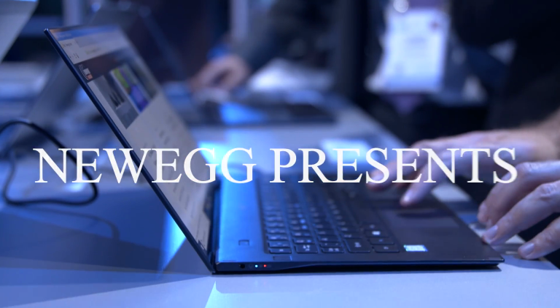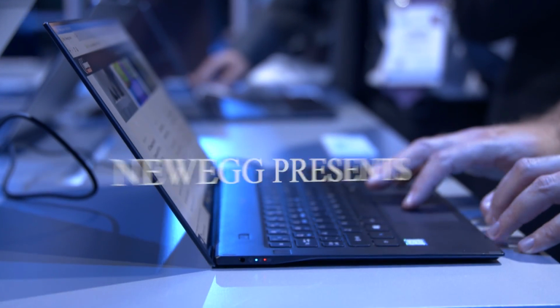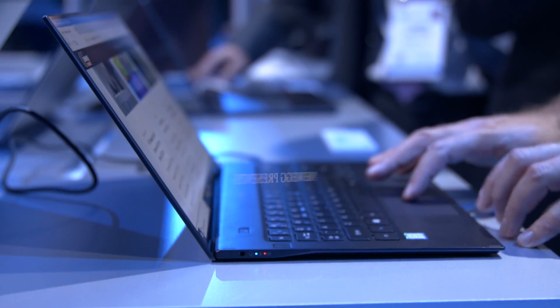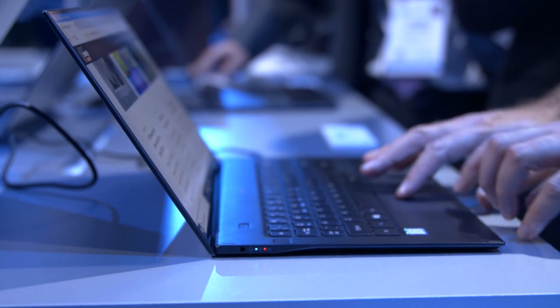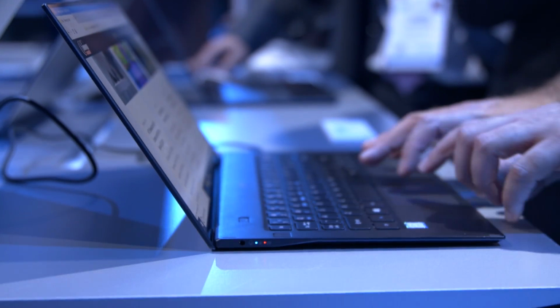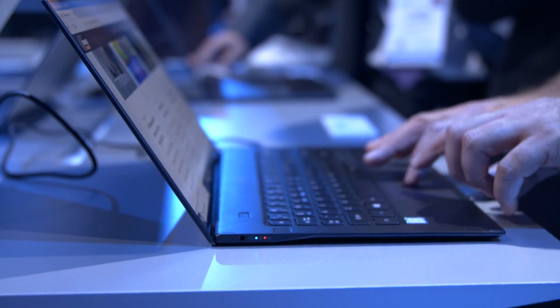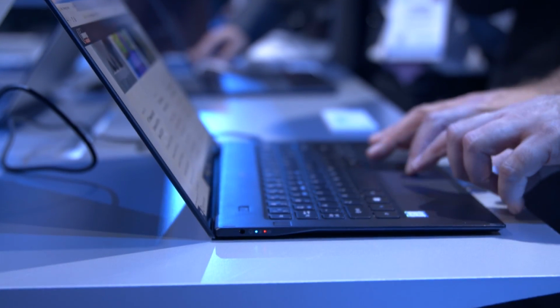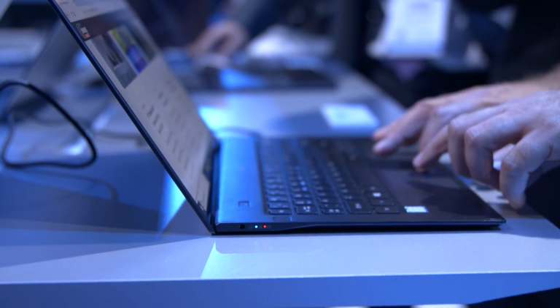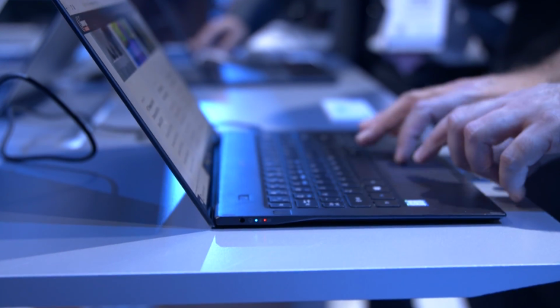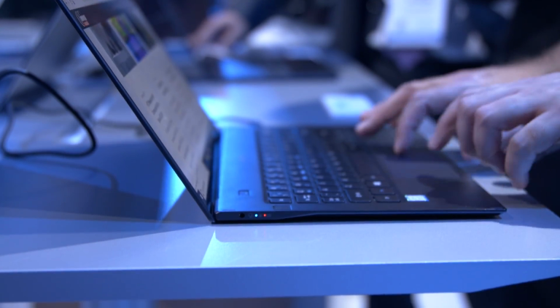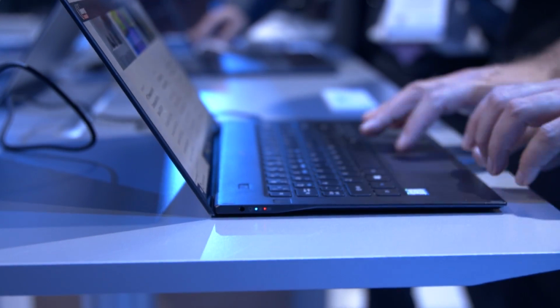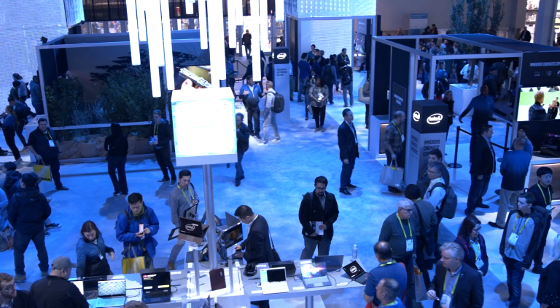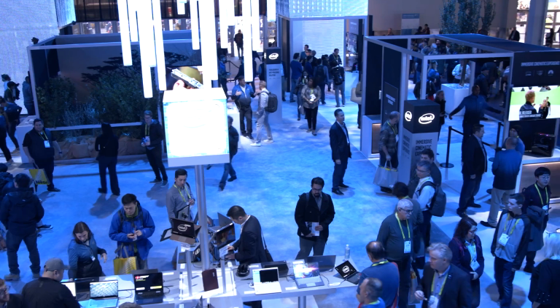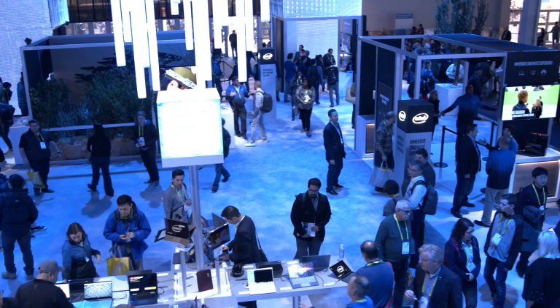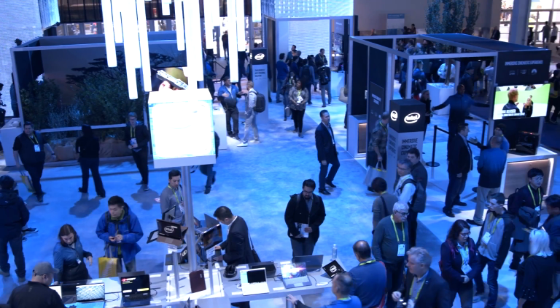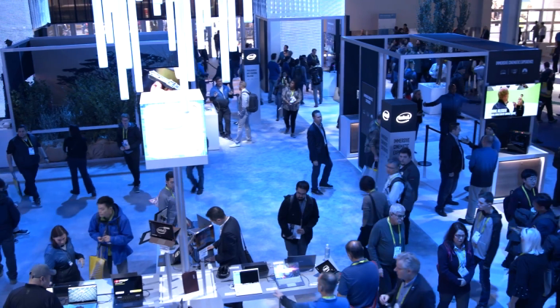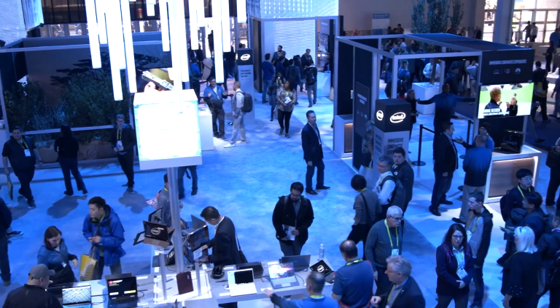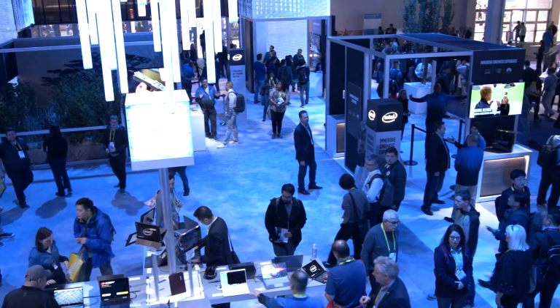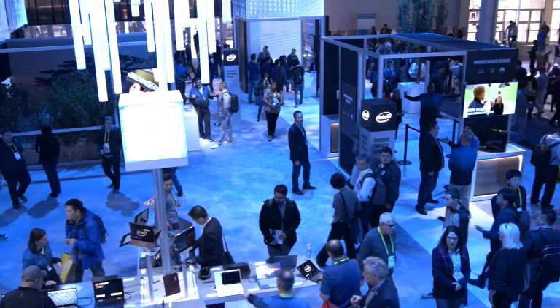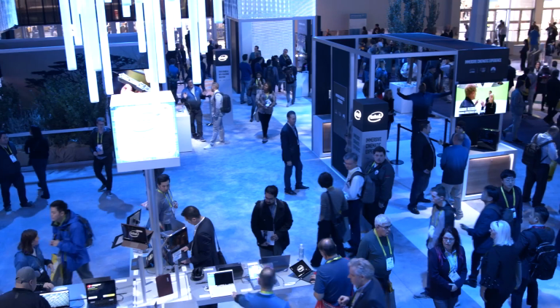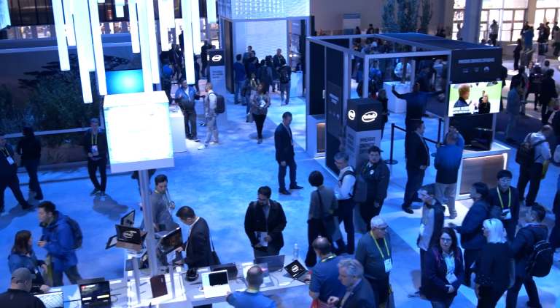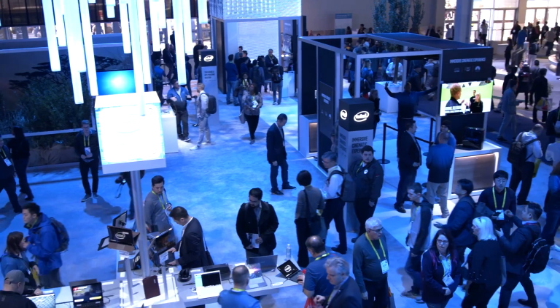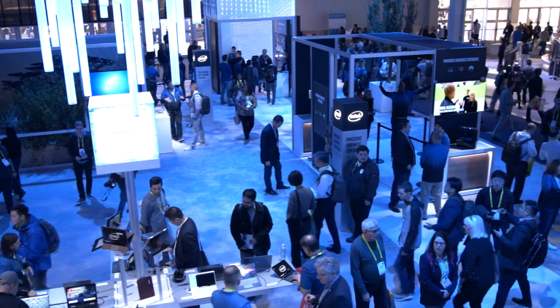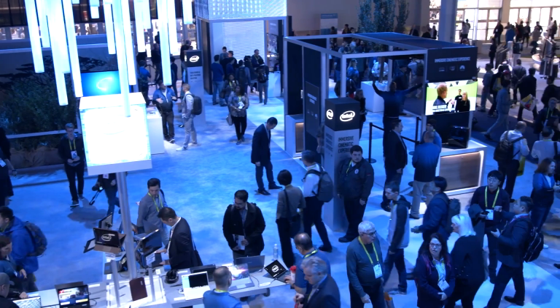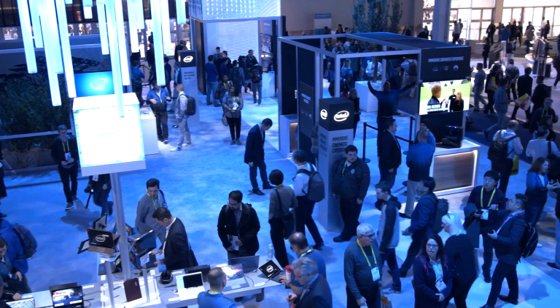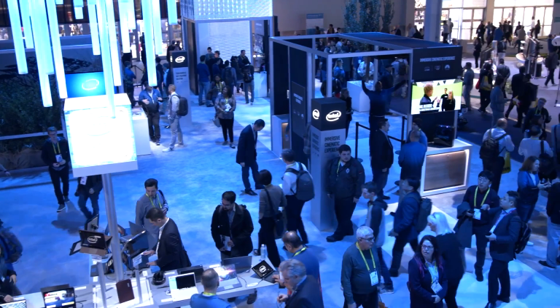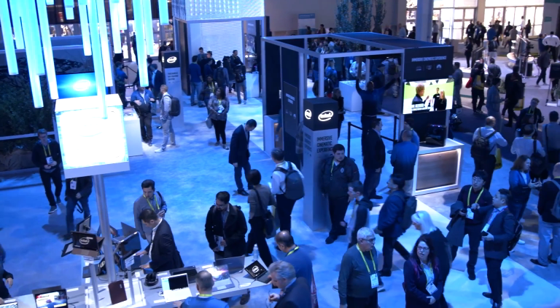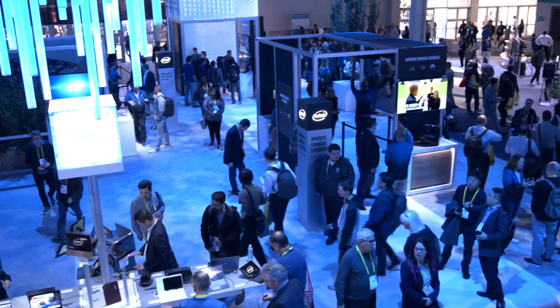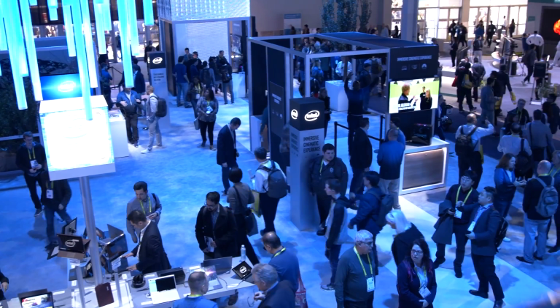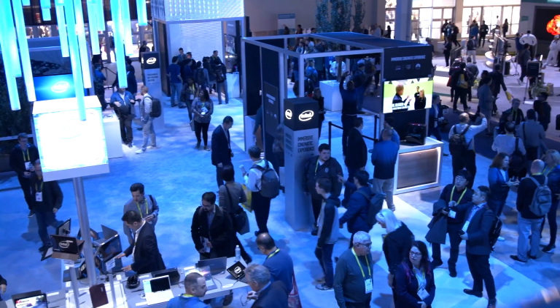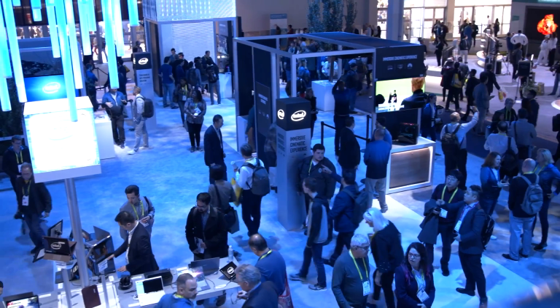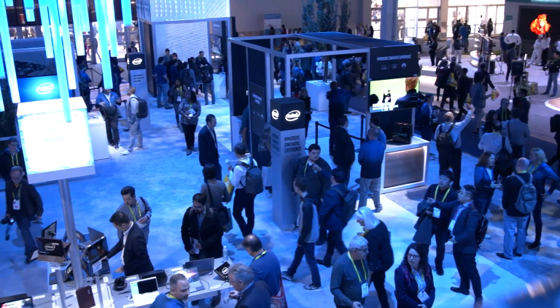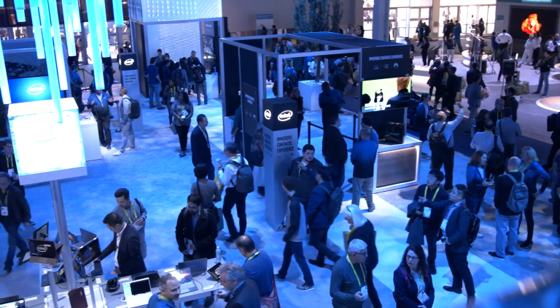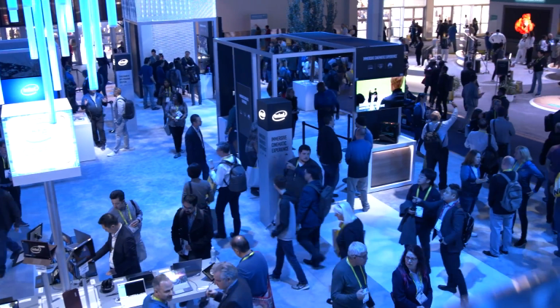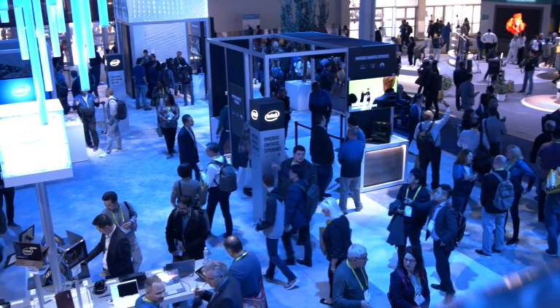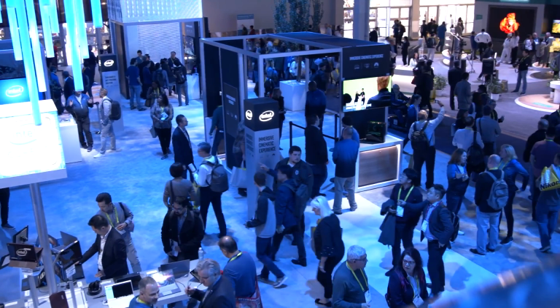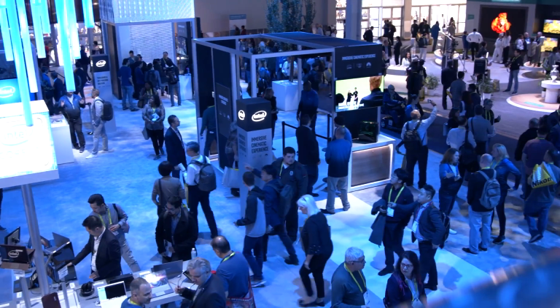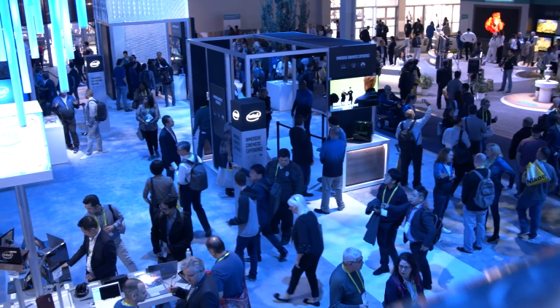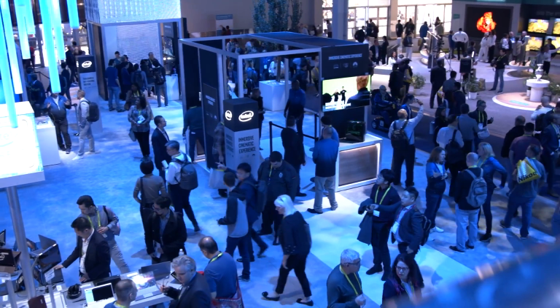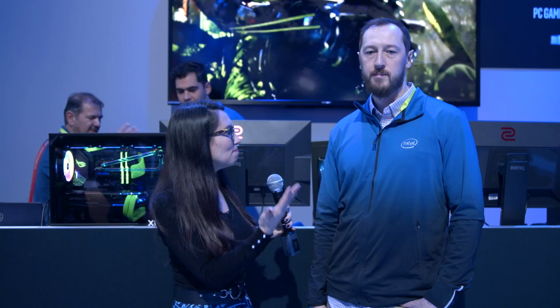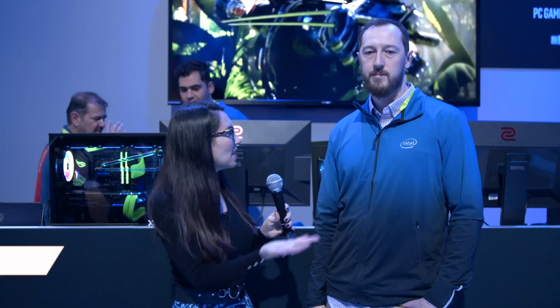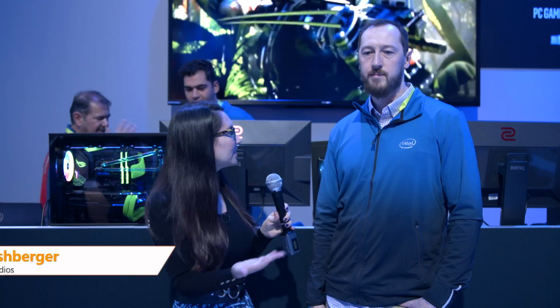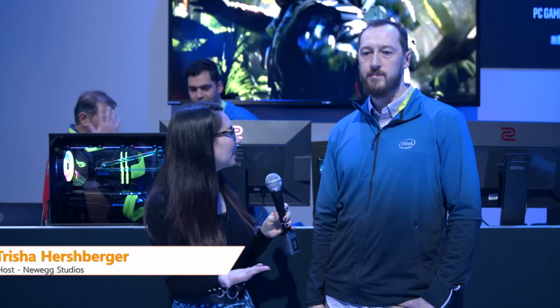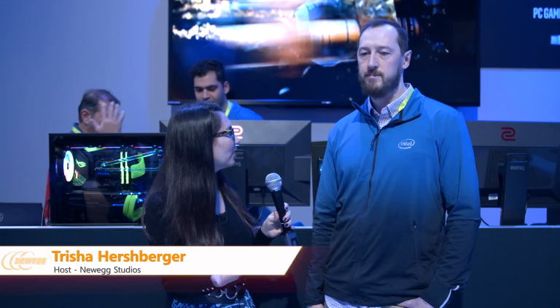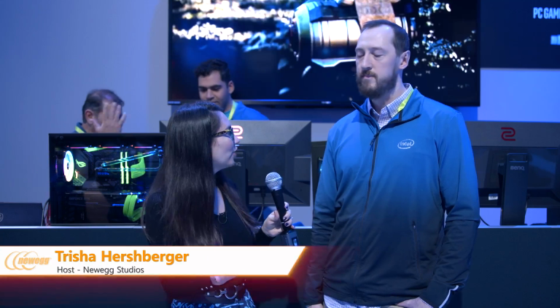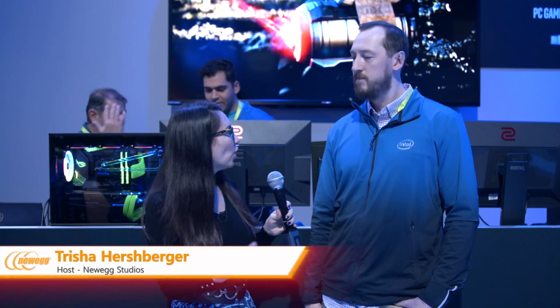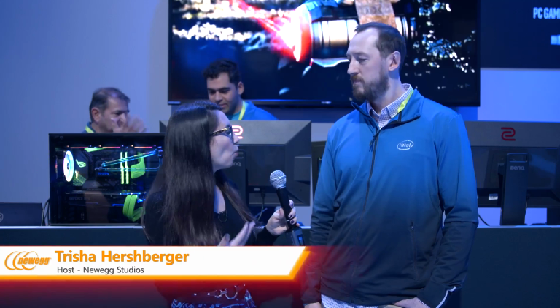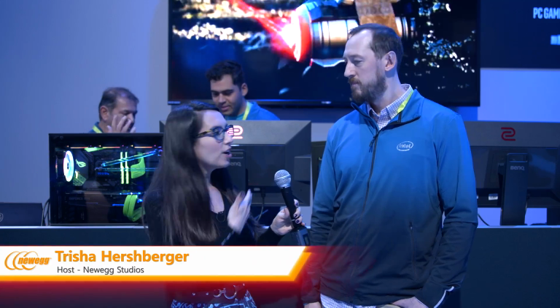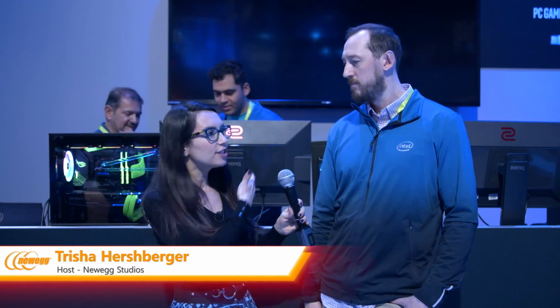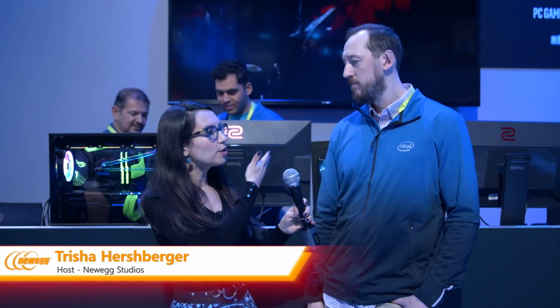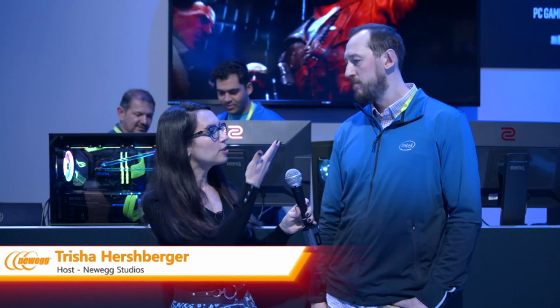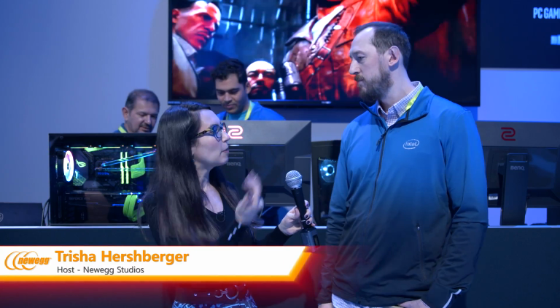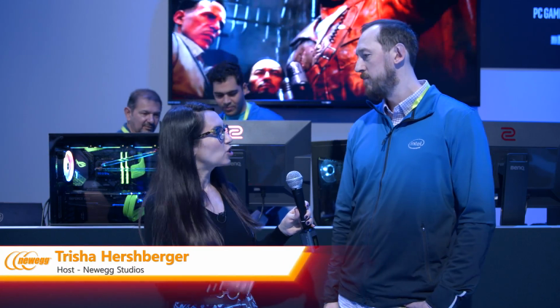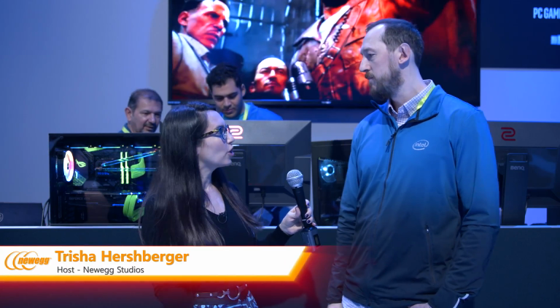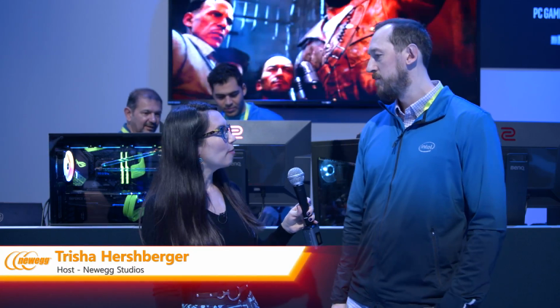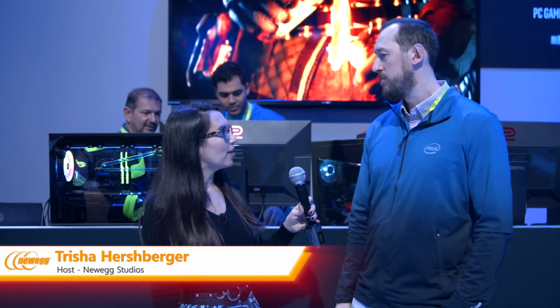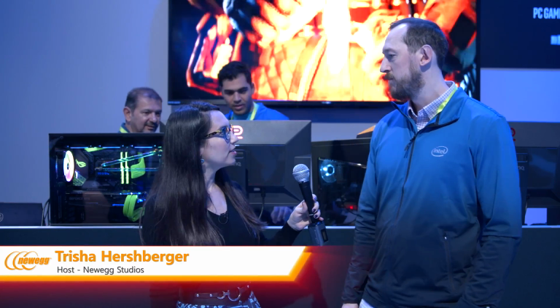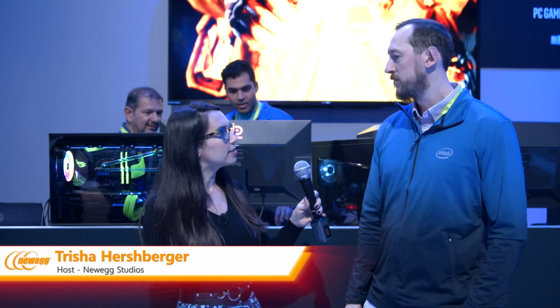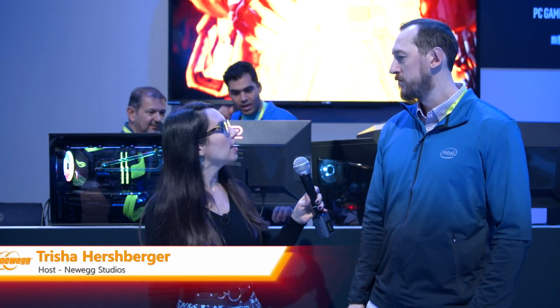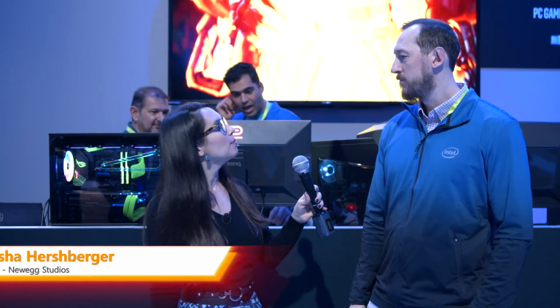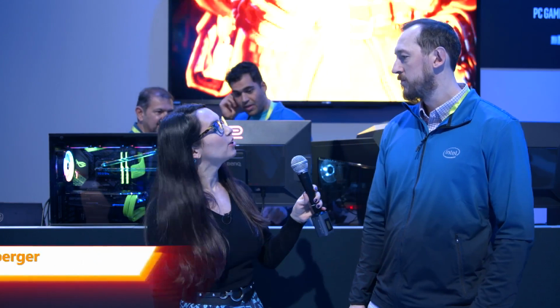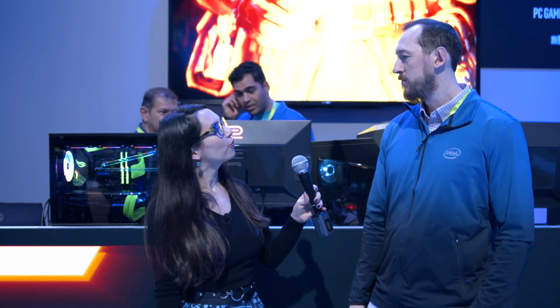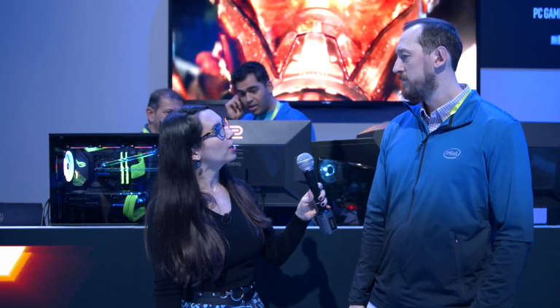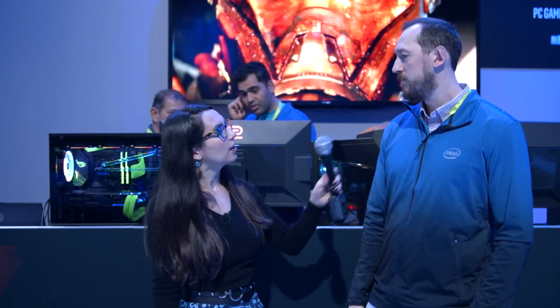I'm in the PC gaming arena section of Intel's booth here at CES with Mason. What is so special about this gaming arena?